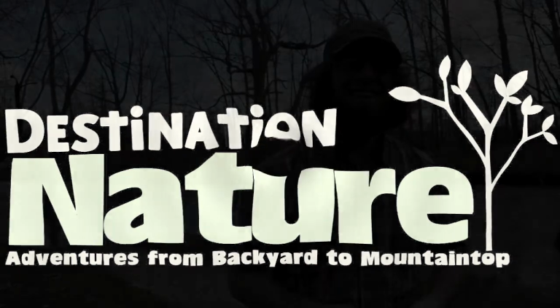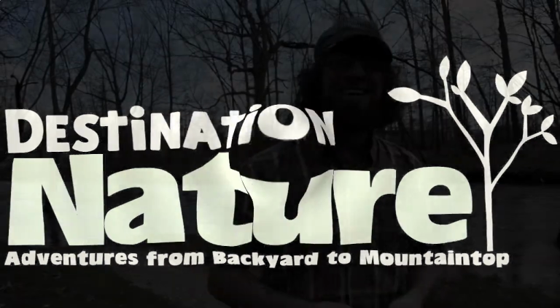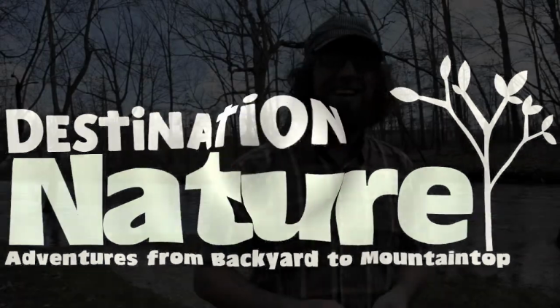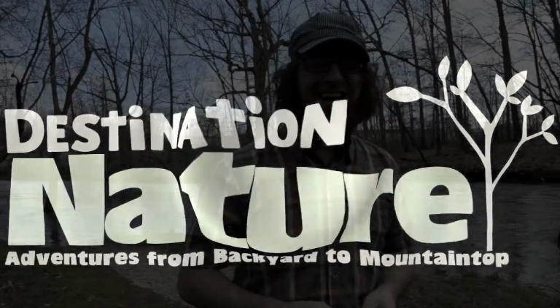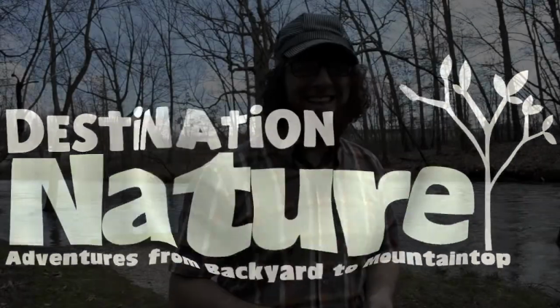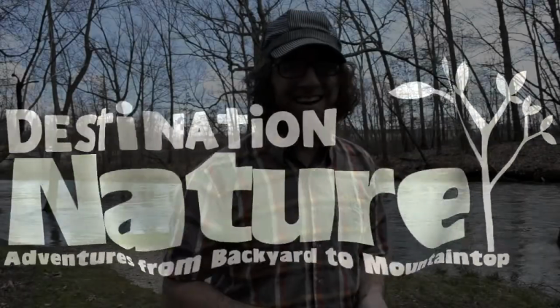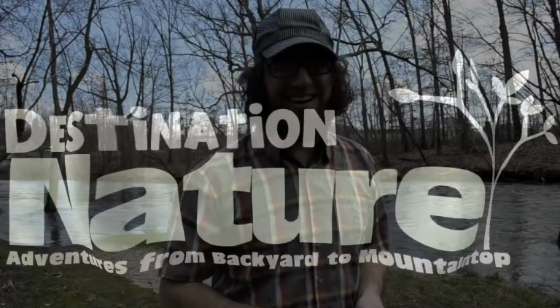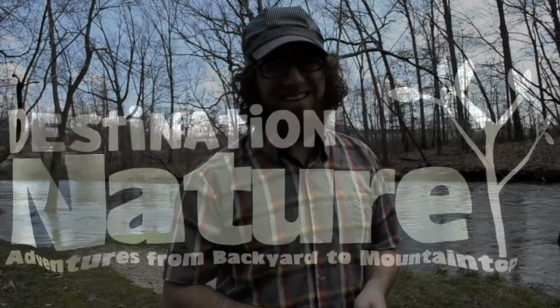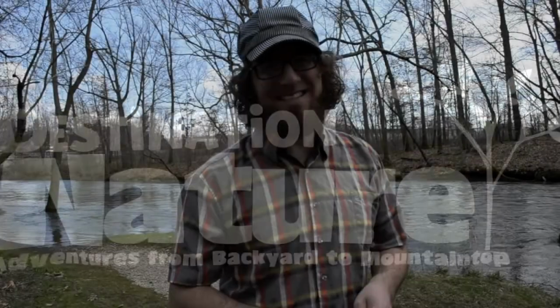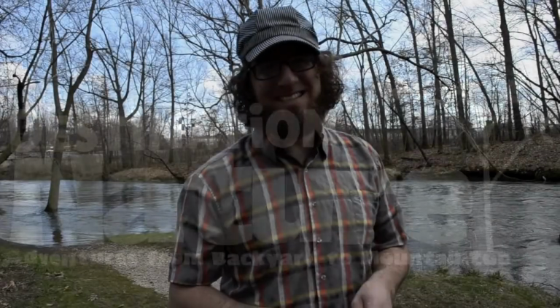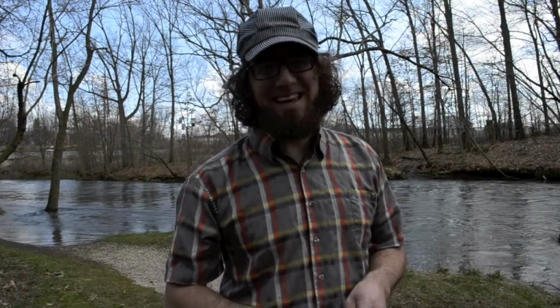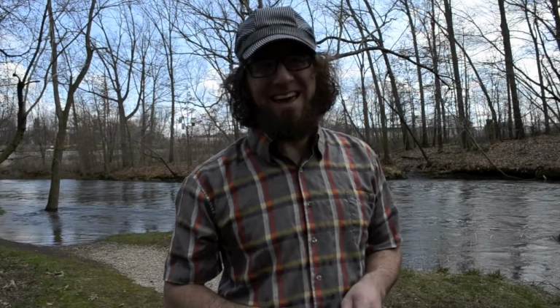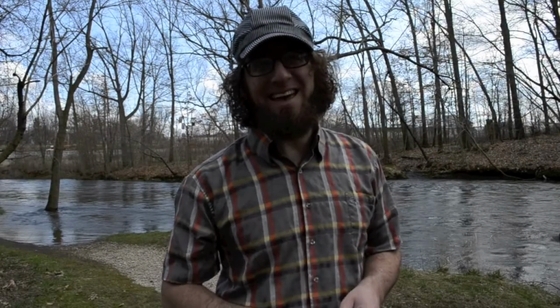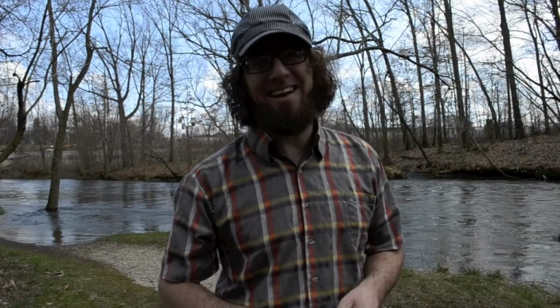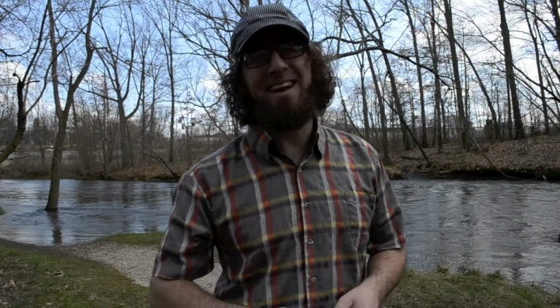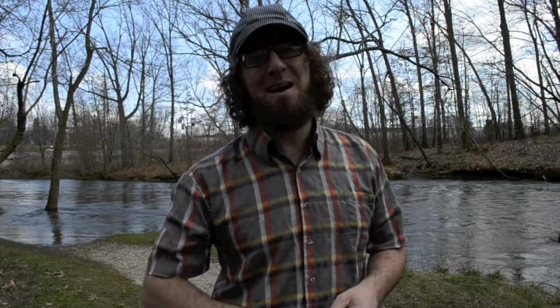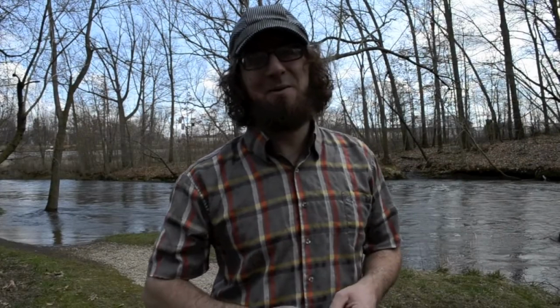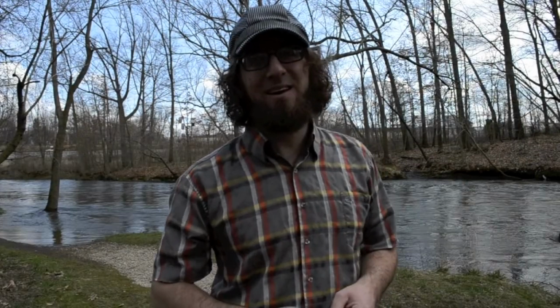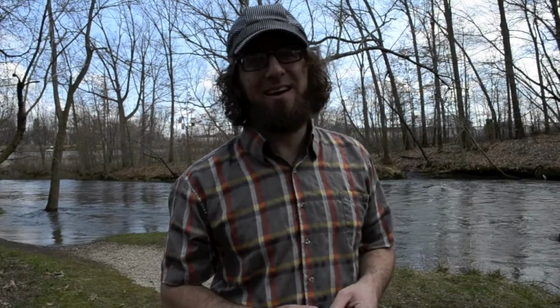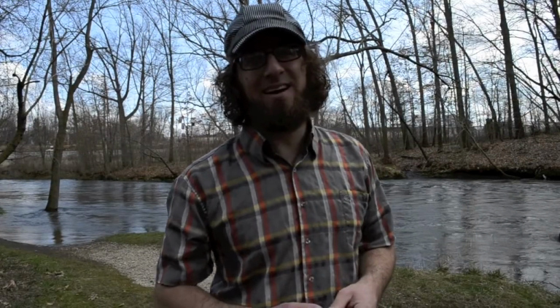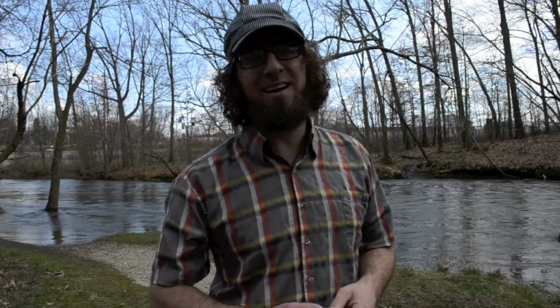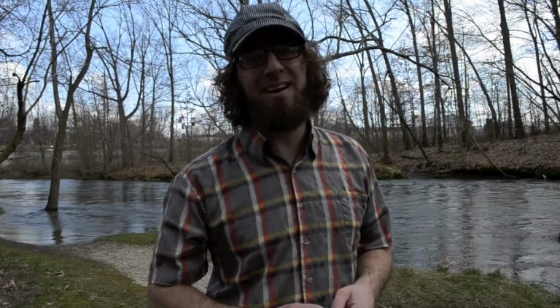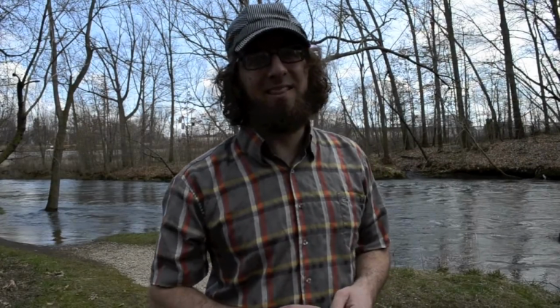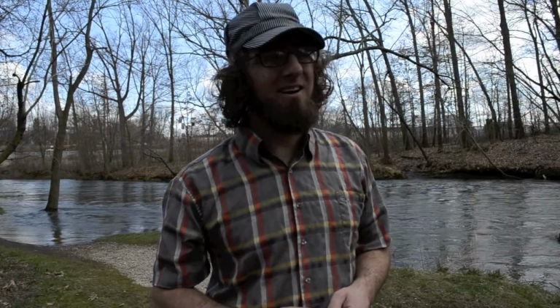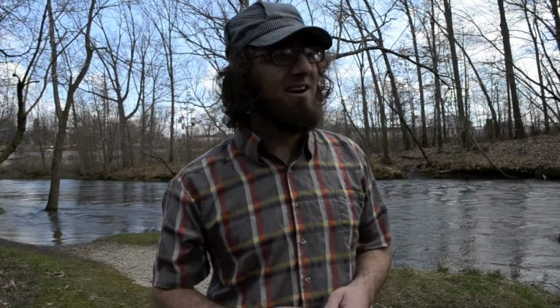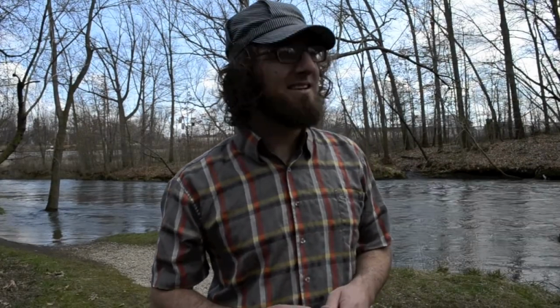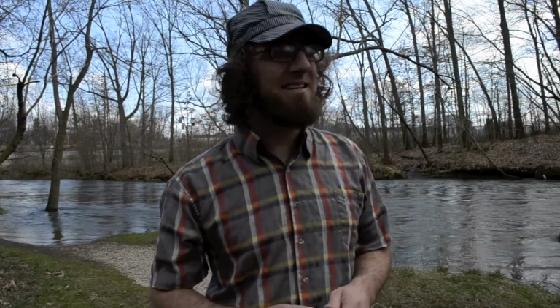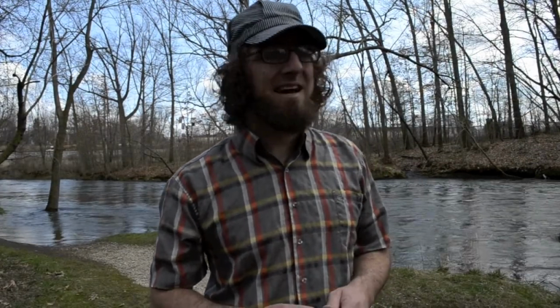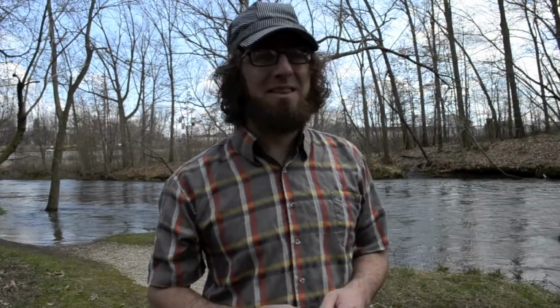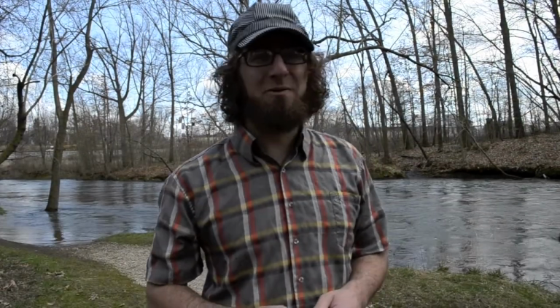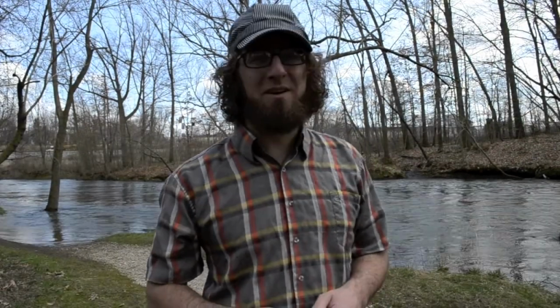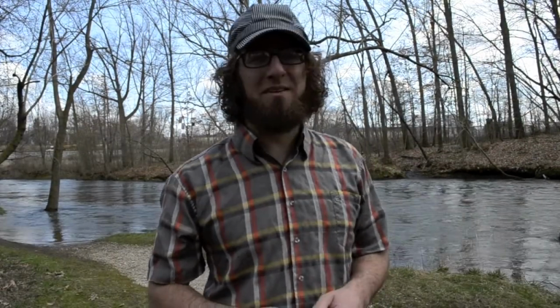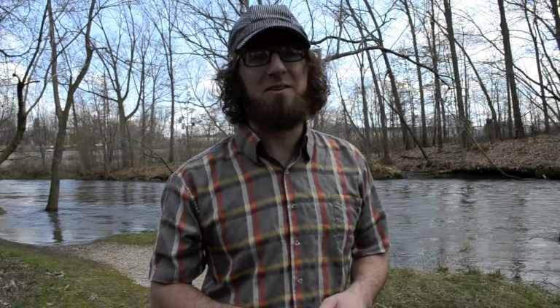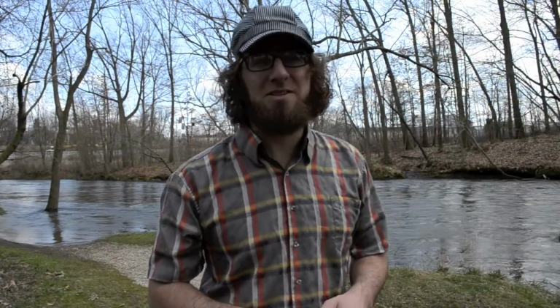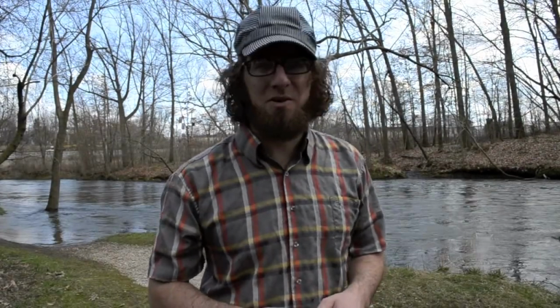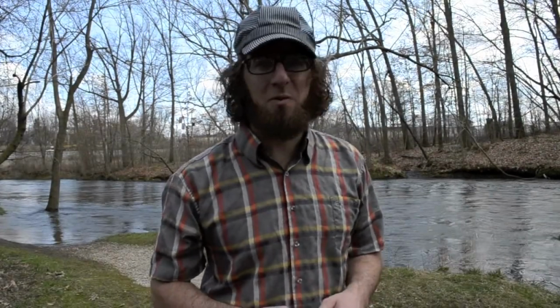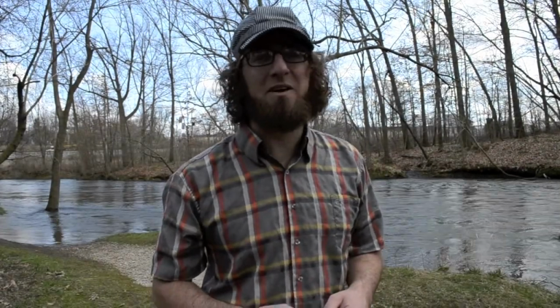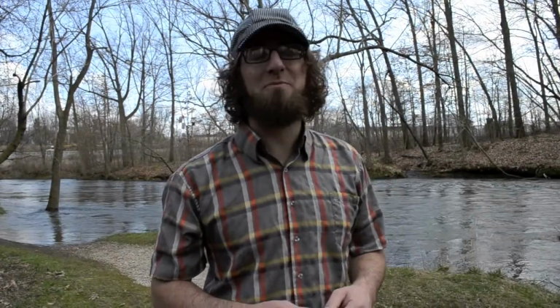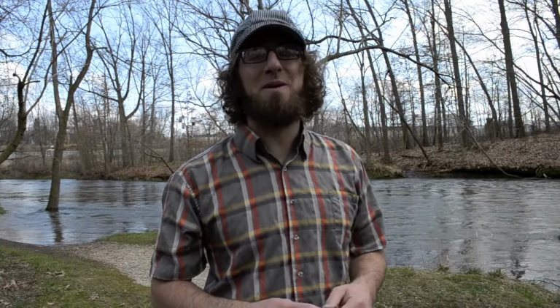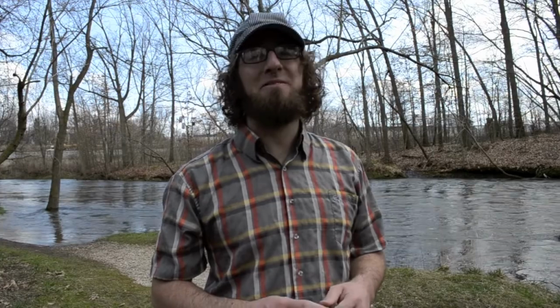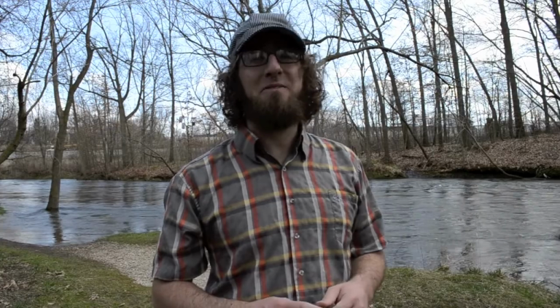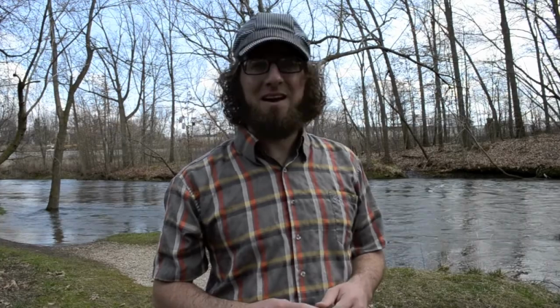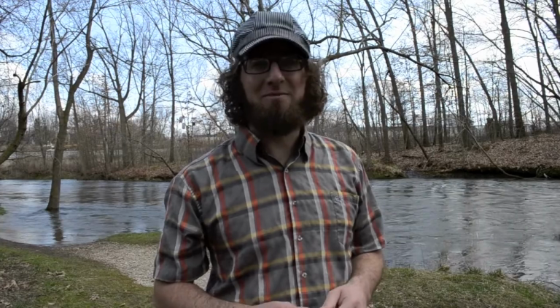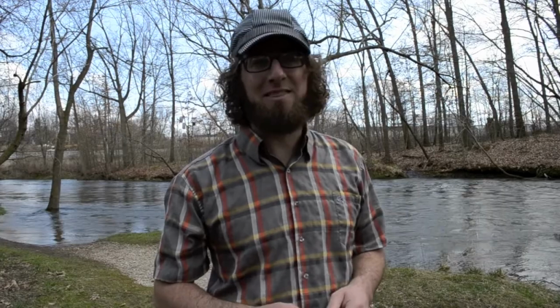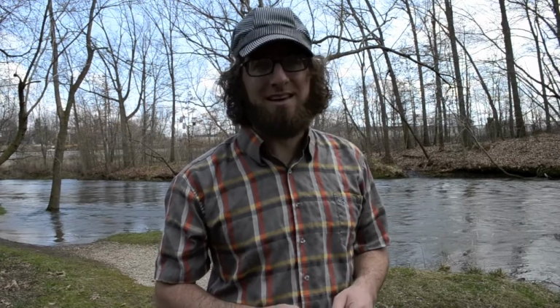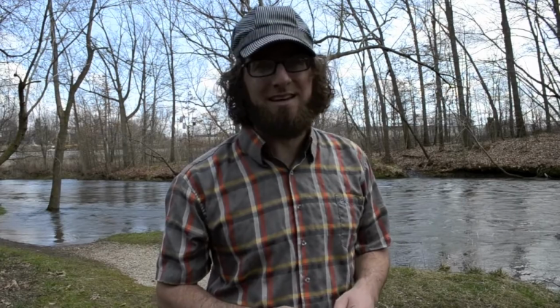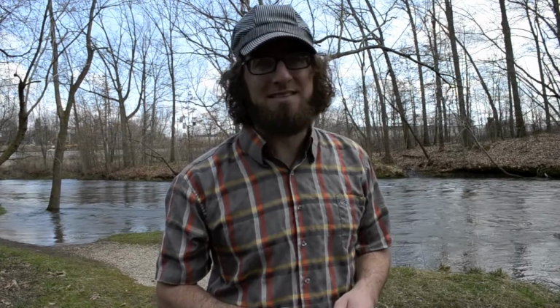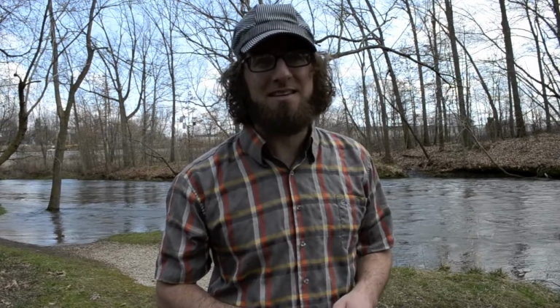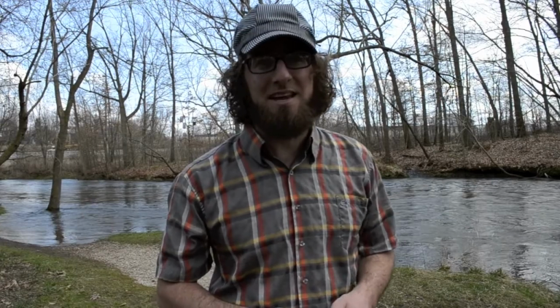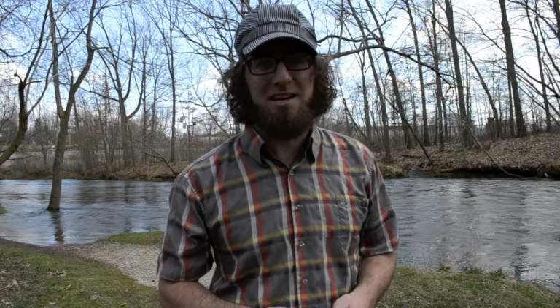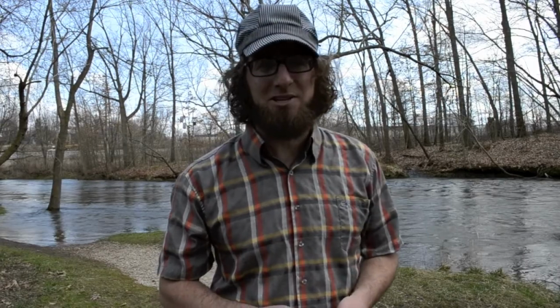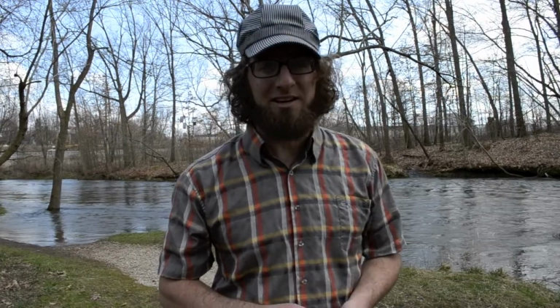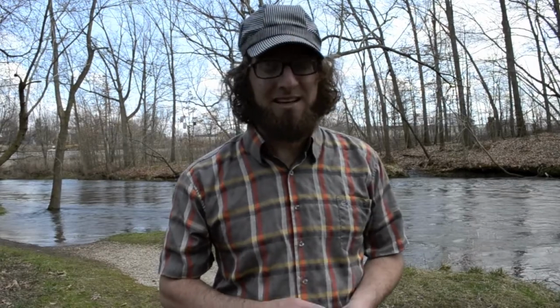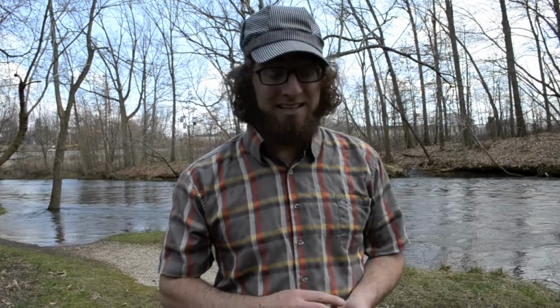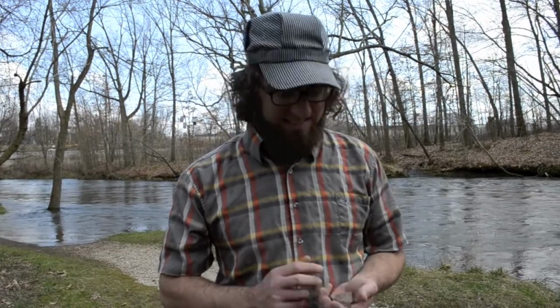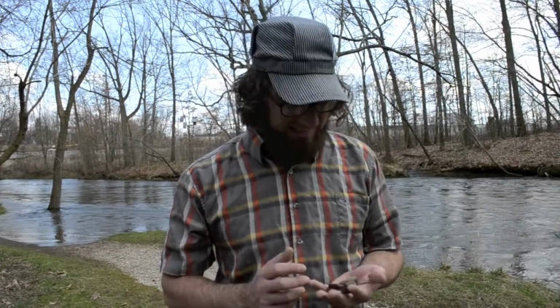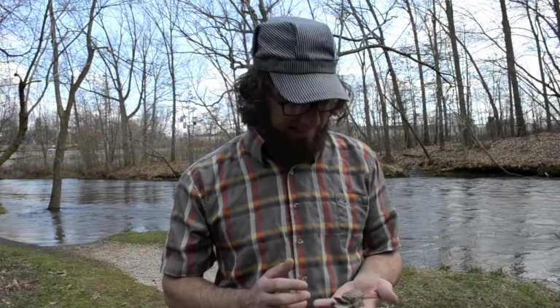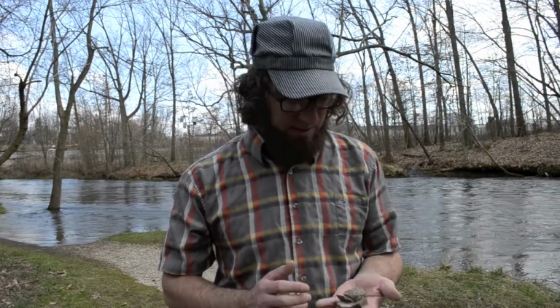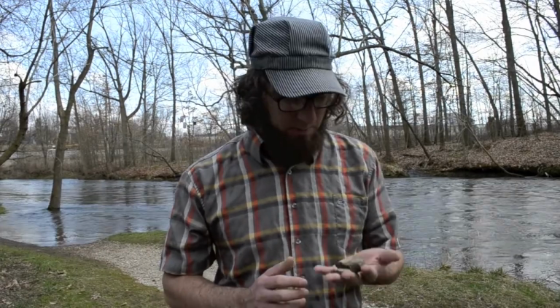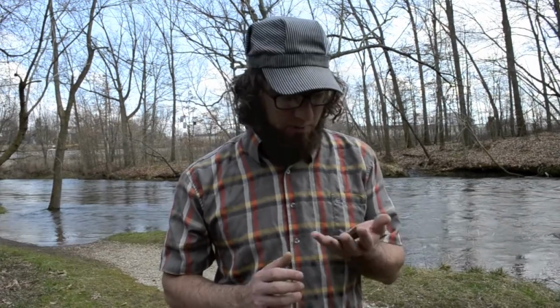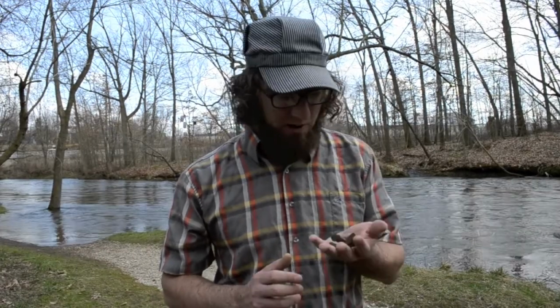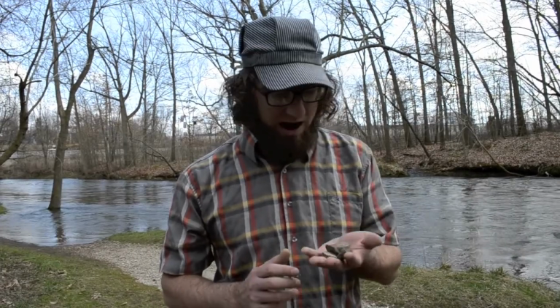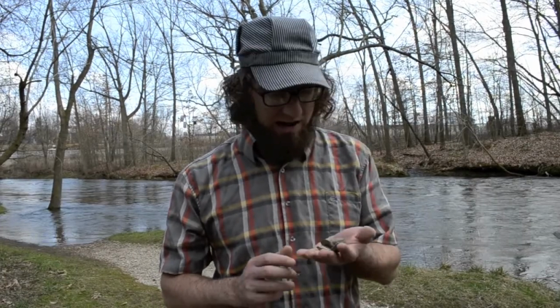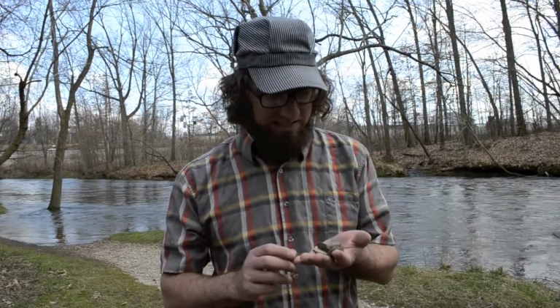Hey there, this is Ken and I'm here alongside the river to do one of my favorite things in nature: skip rocks.